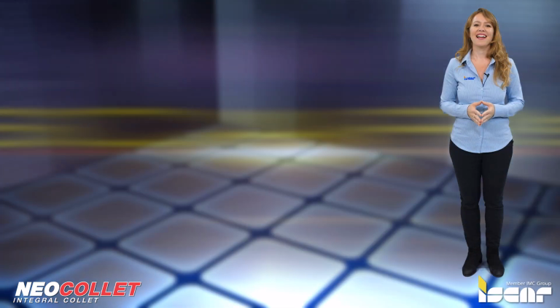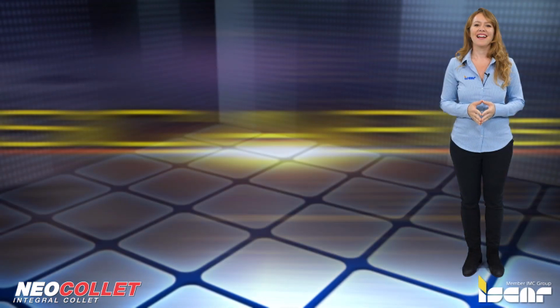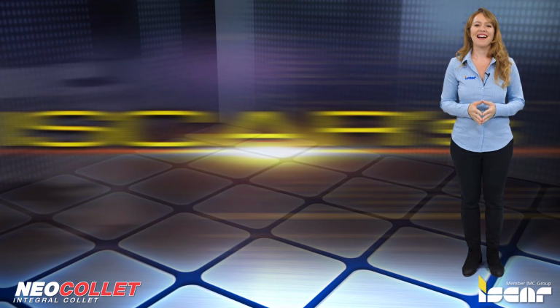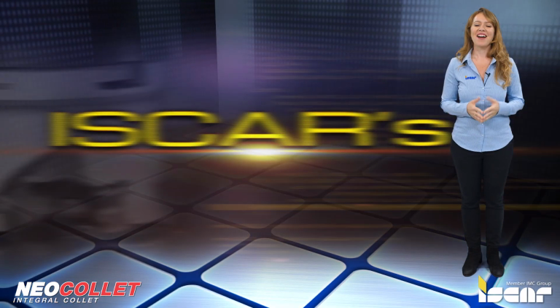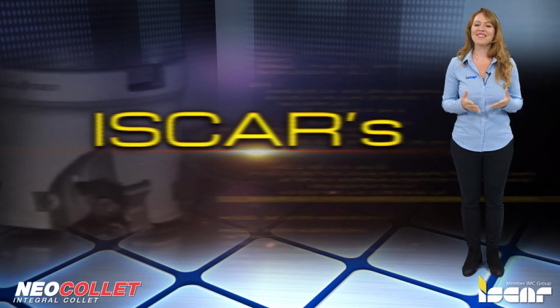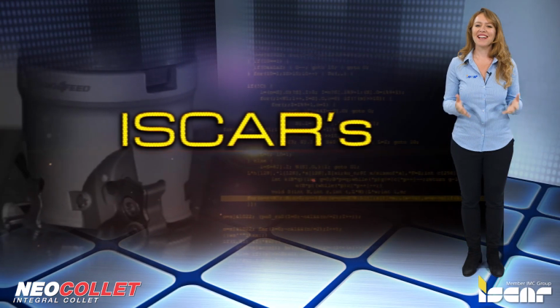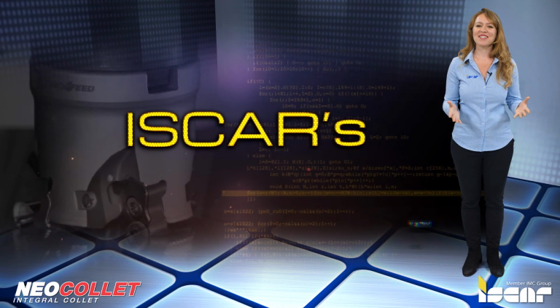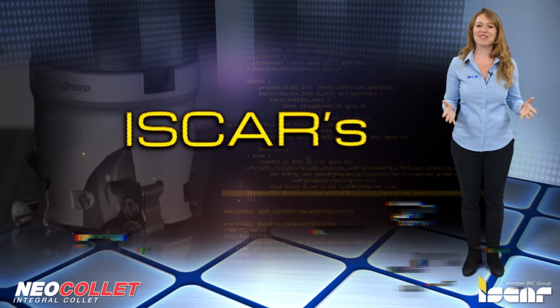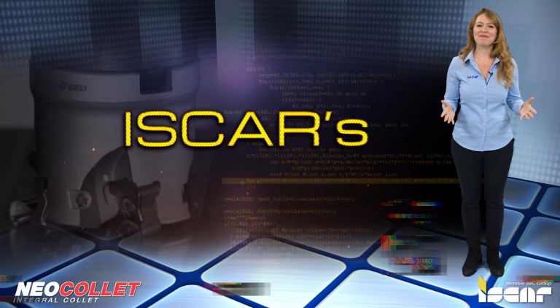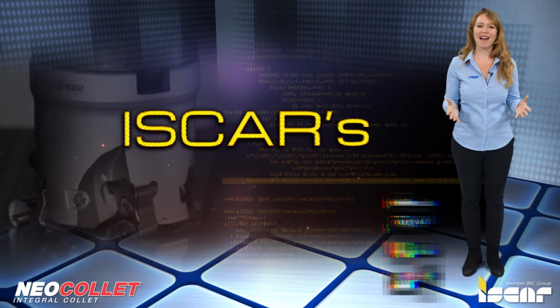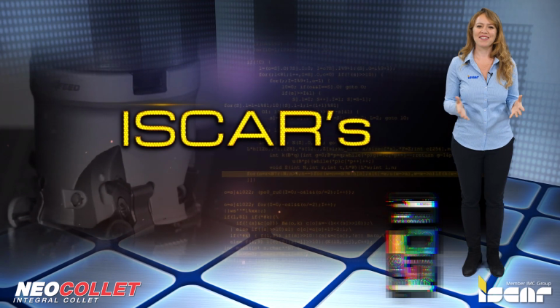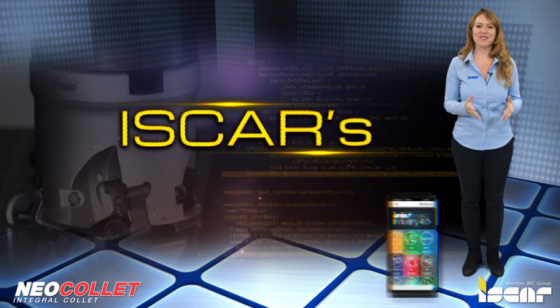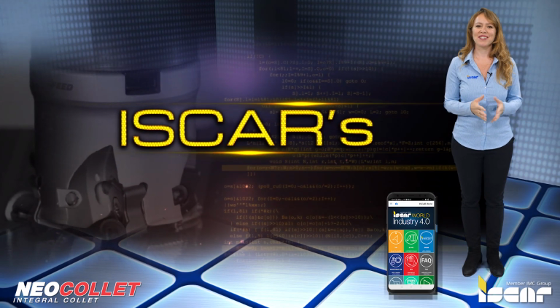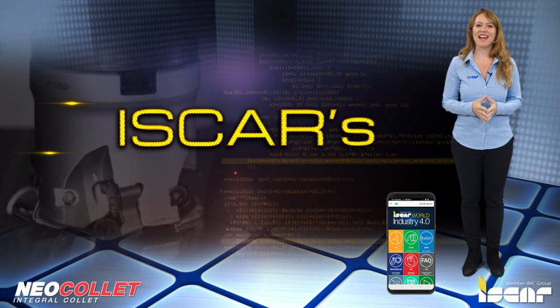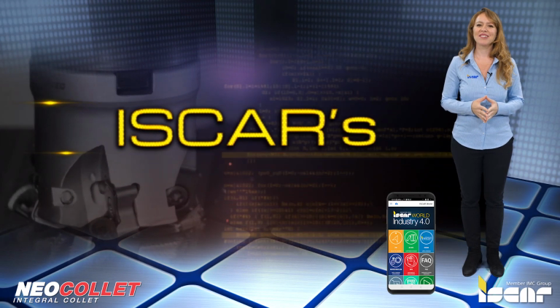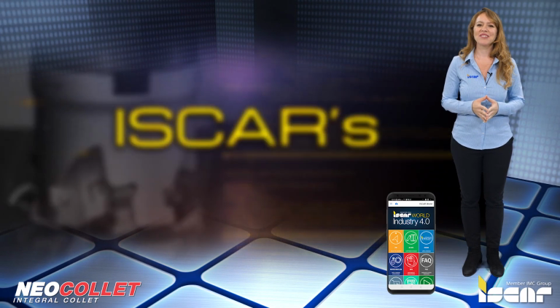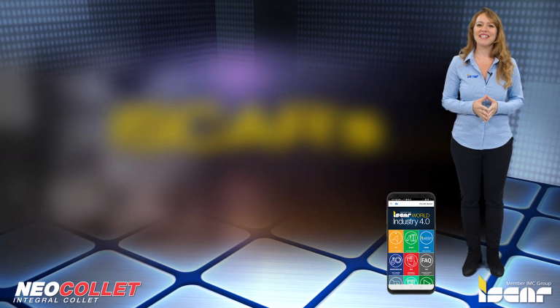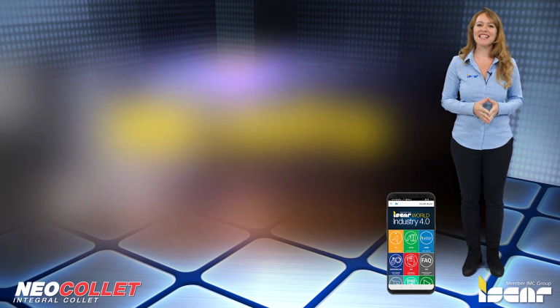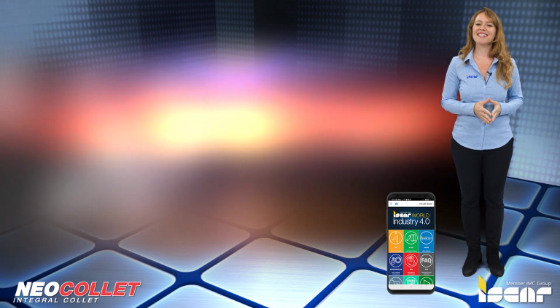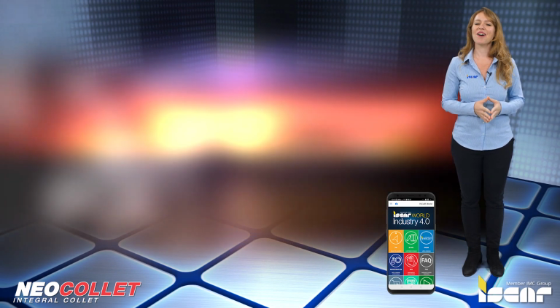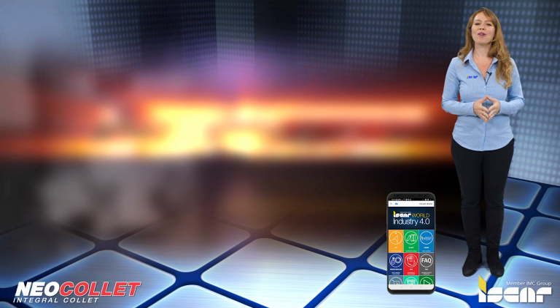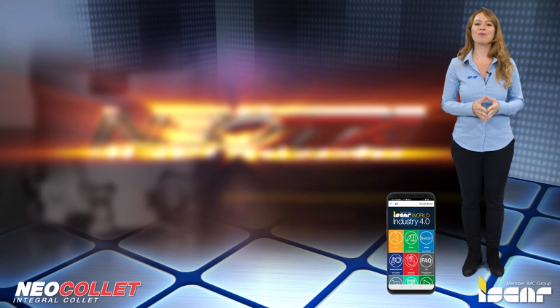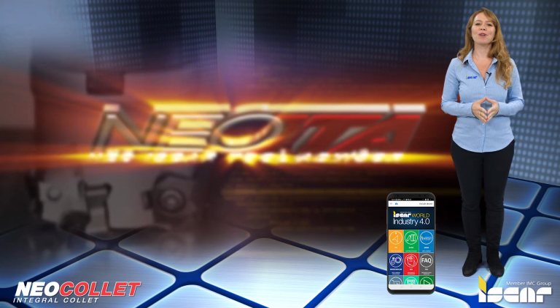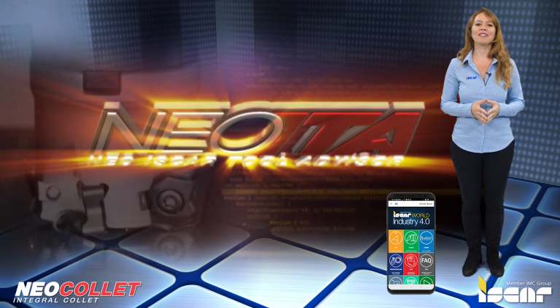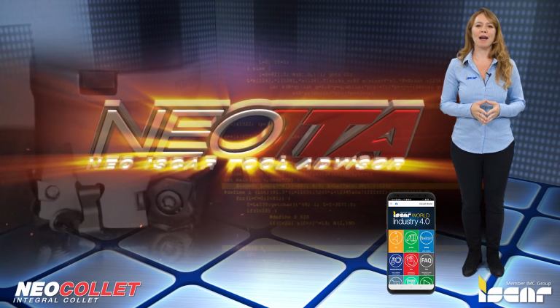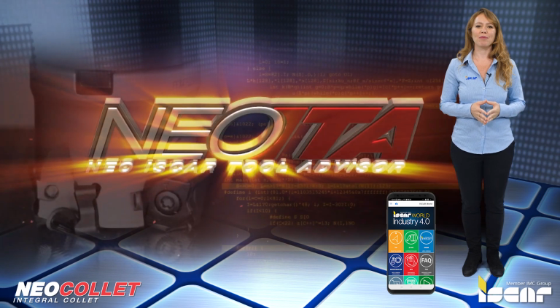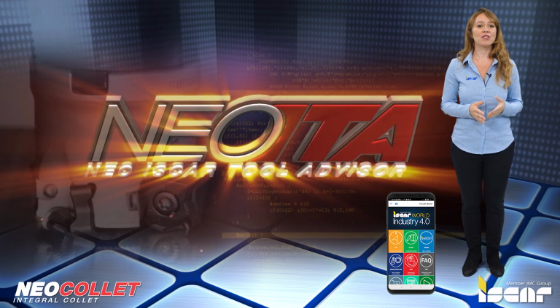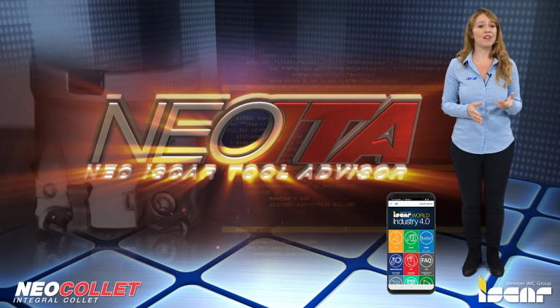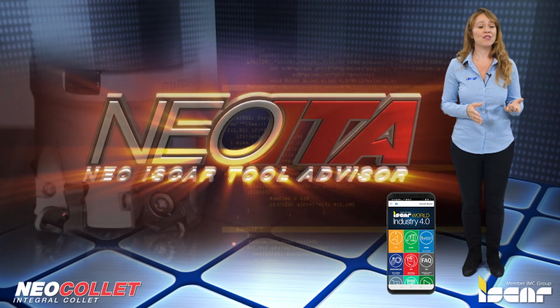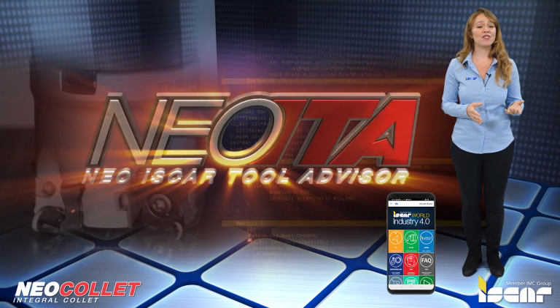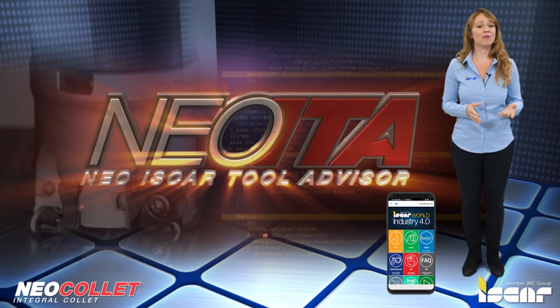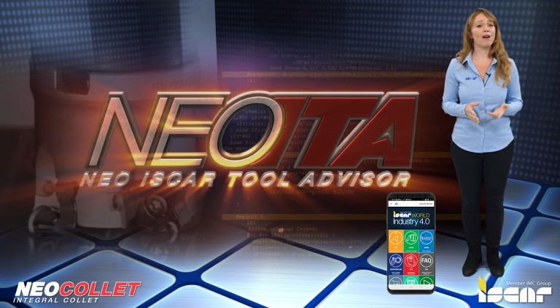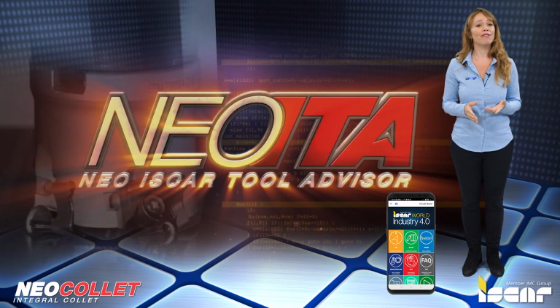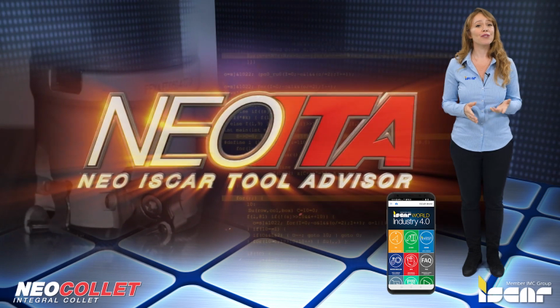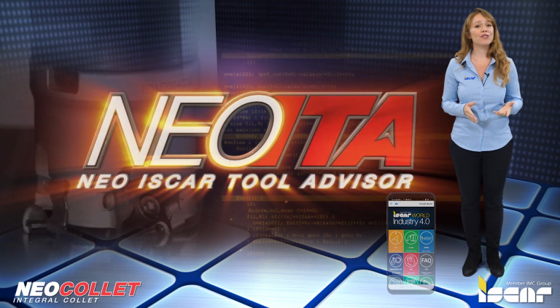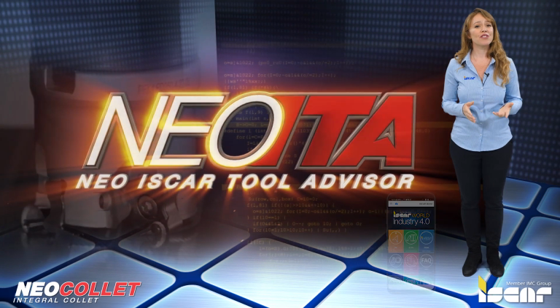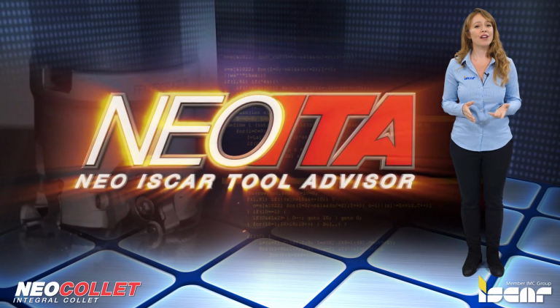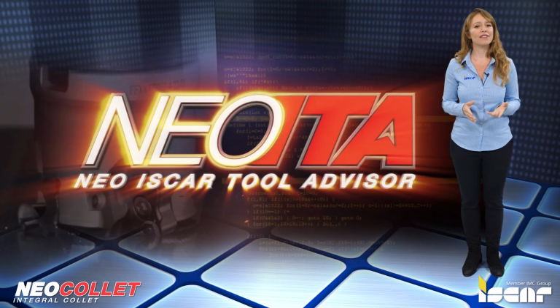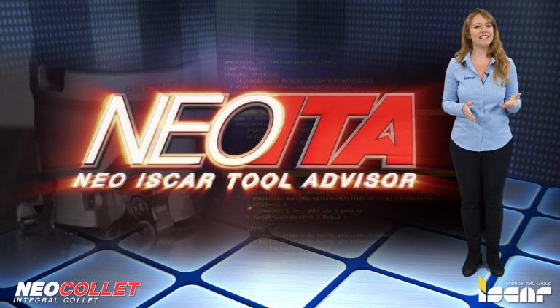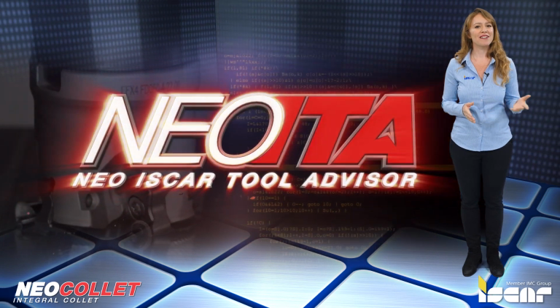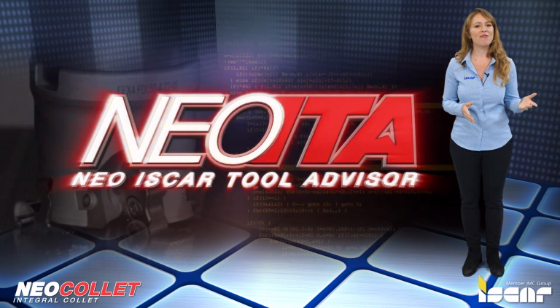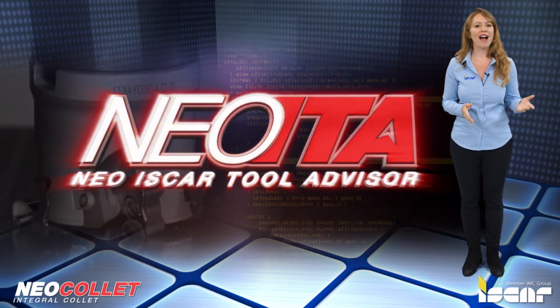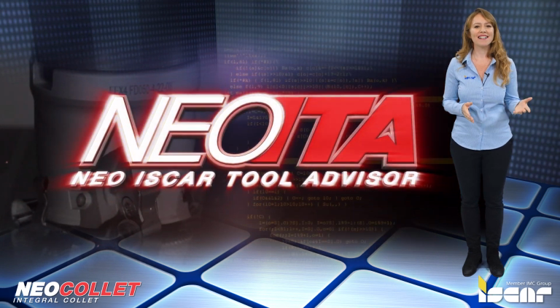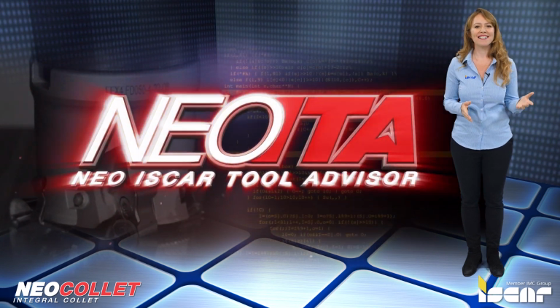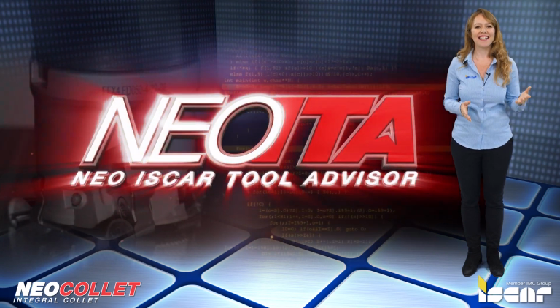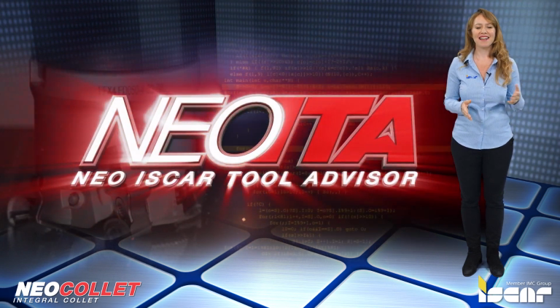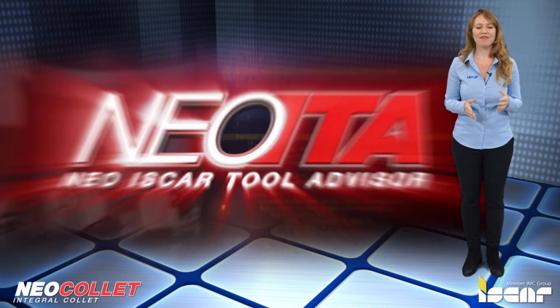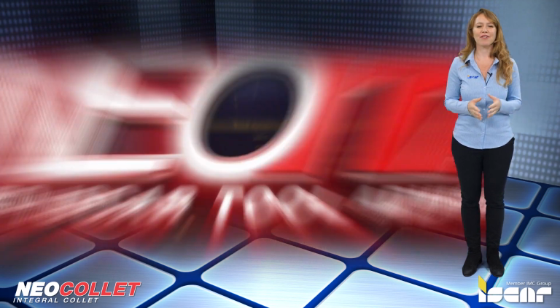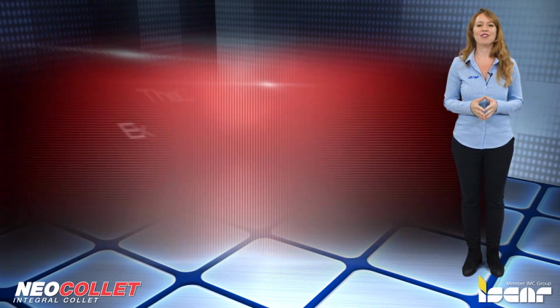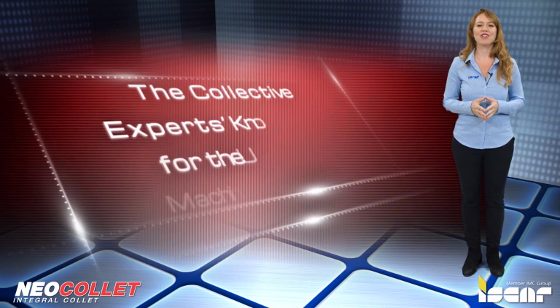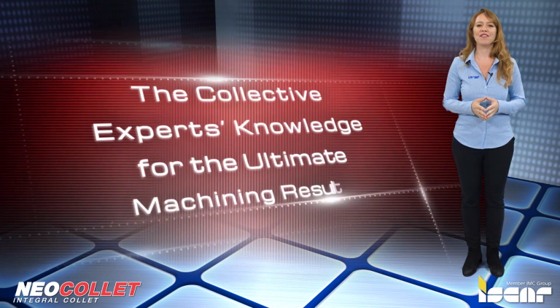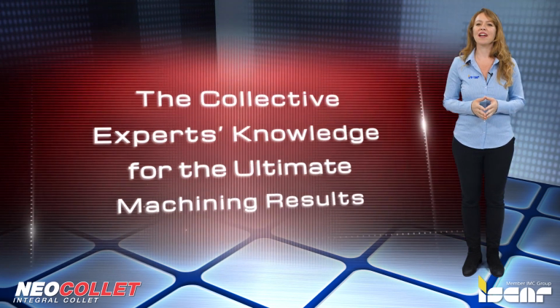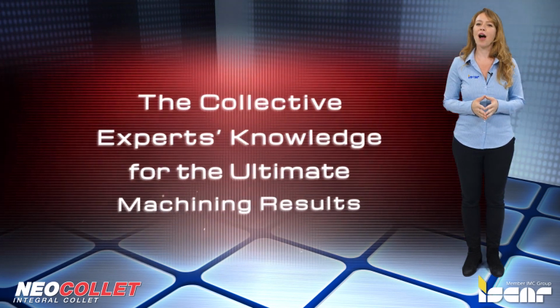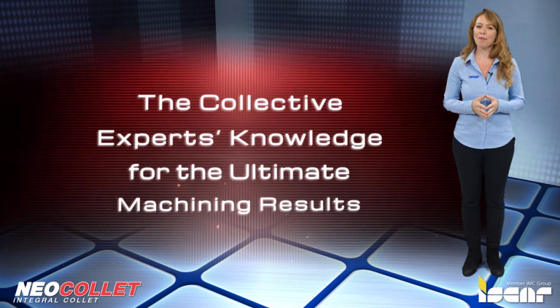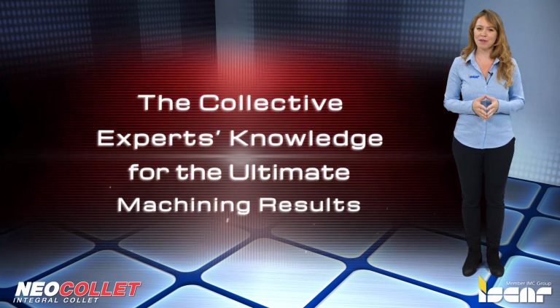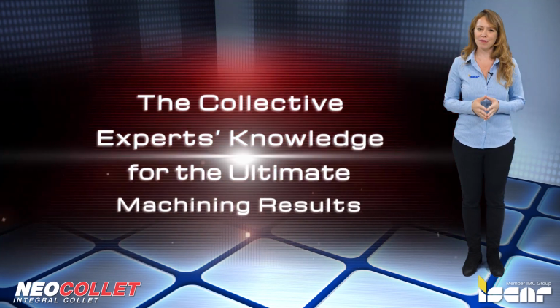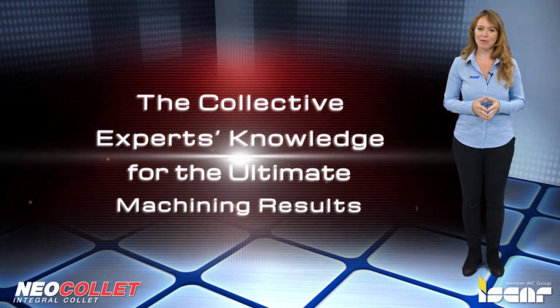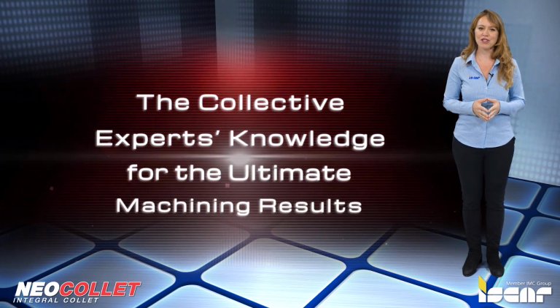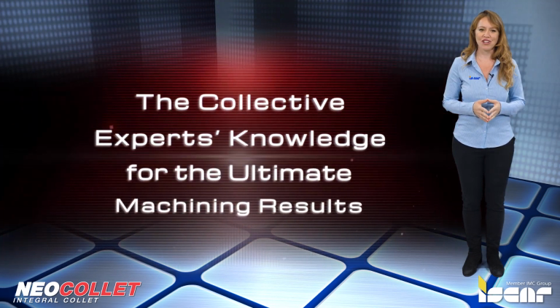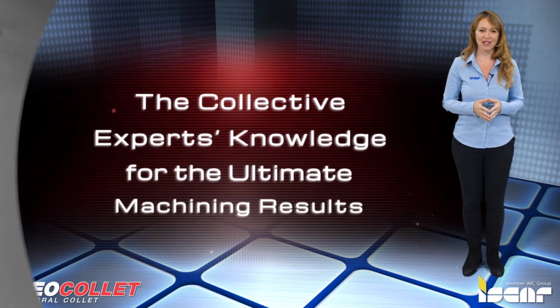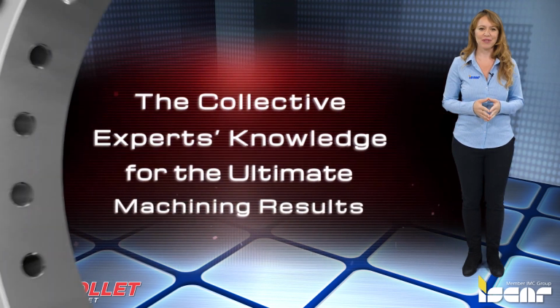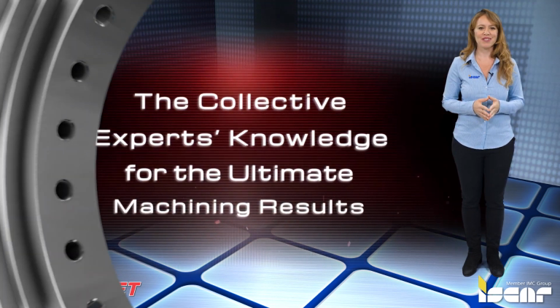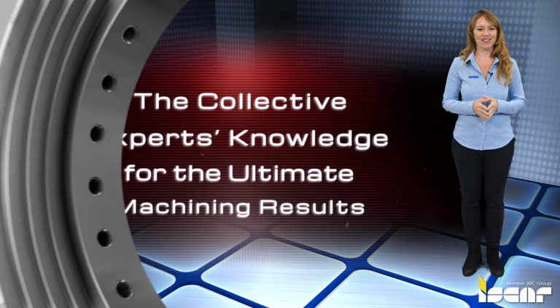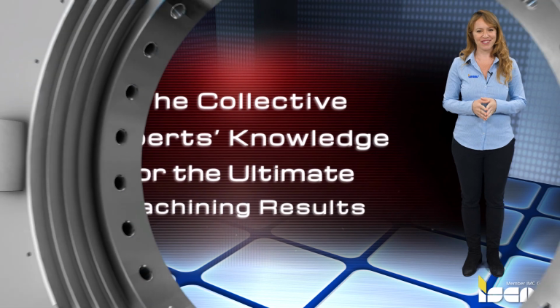I would like to remind you to download the Iskar World app, which features the revolutionary Neo ITA for achieving optimal machining results.